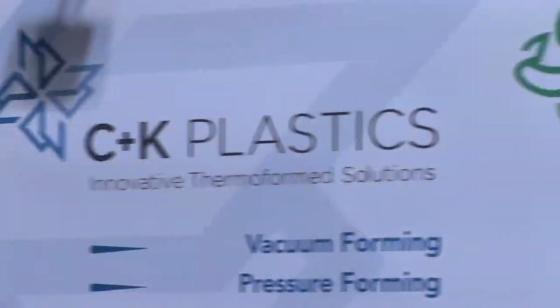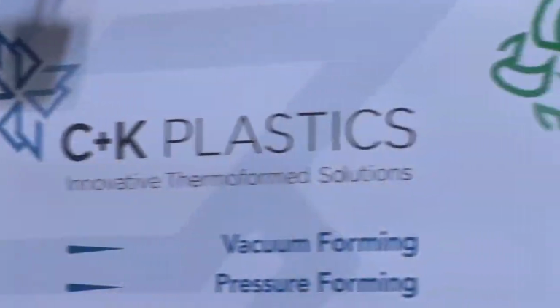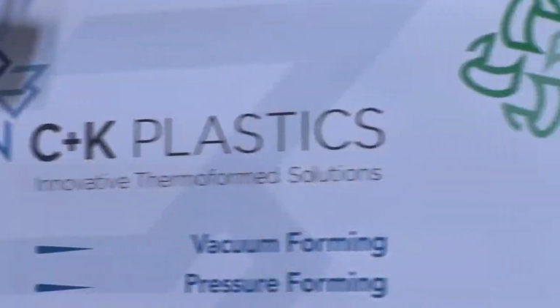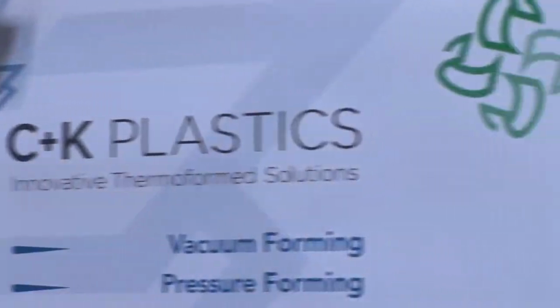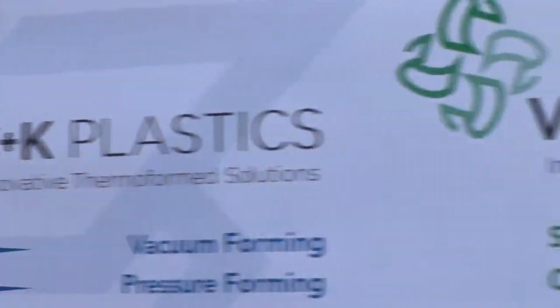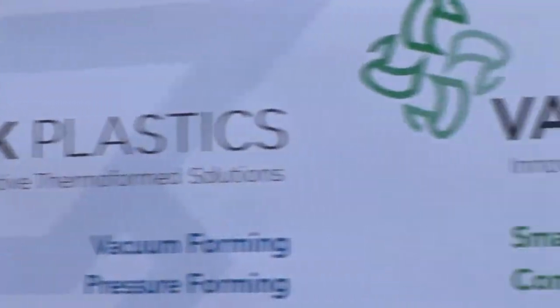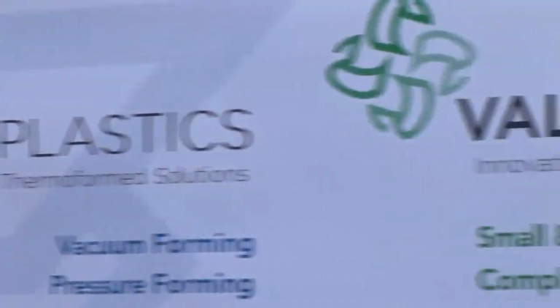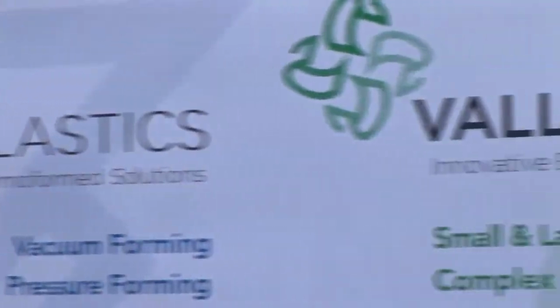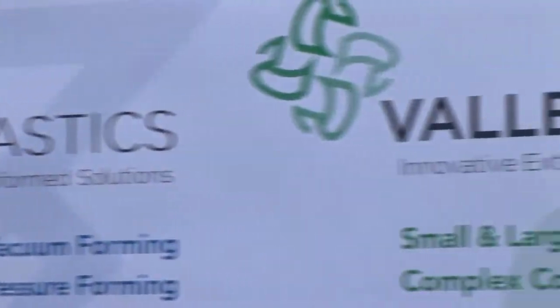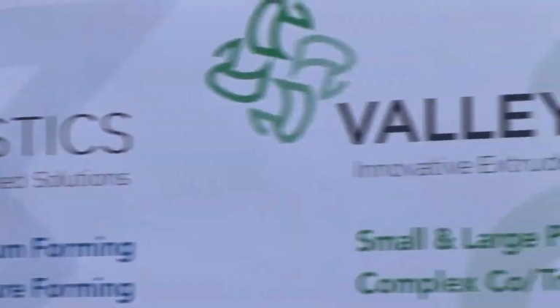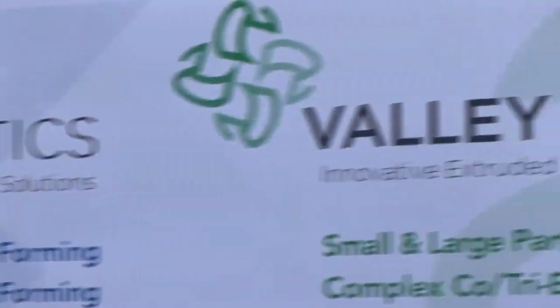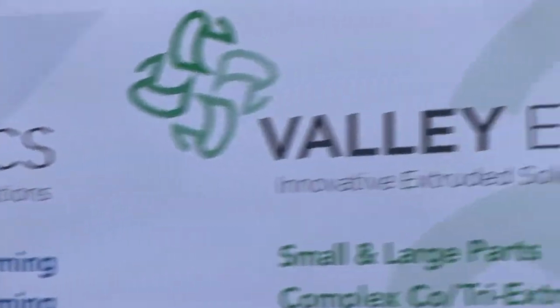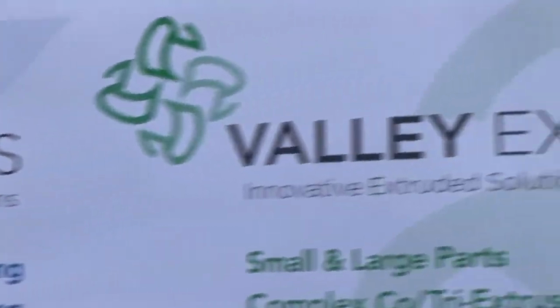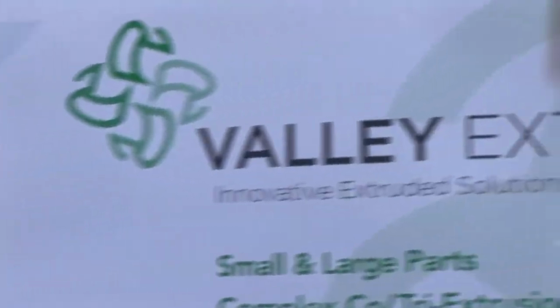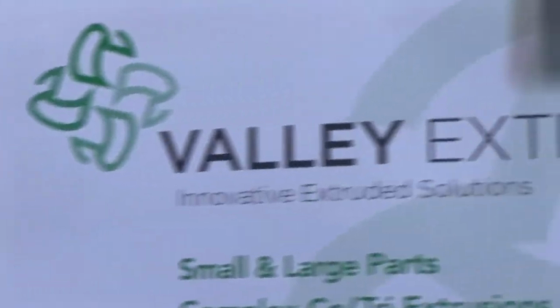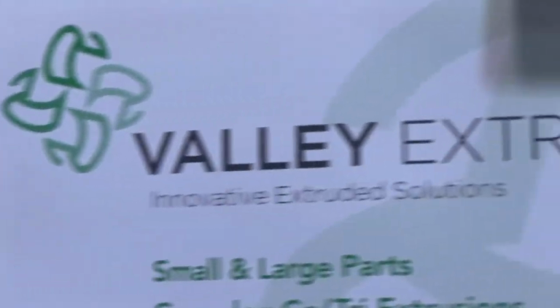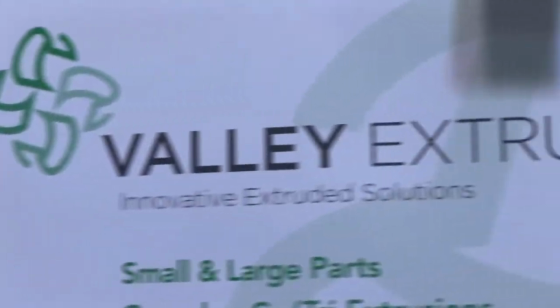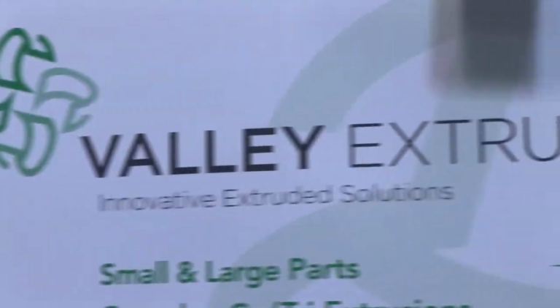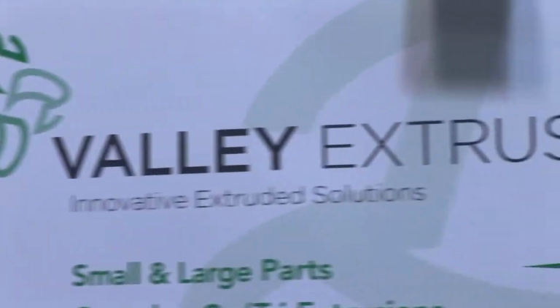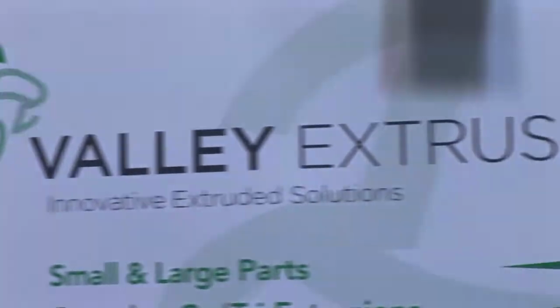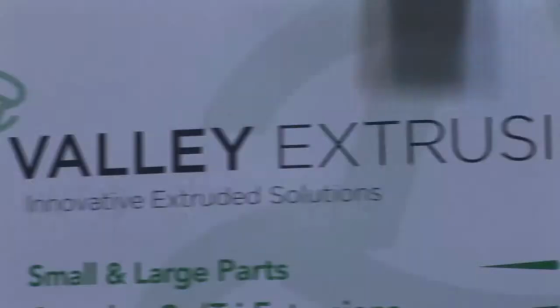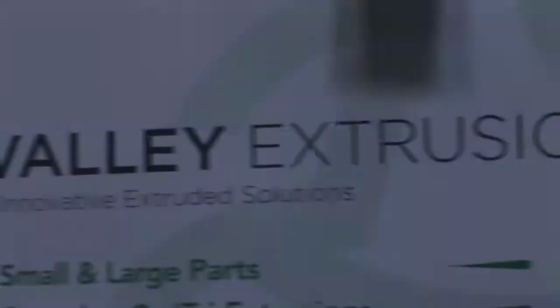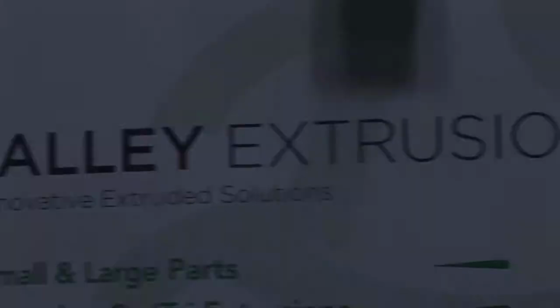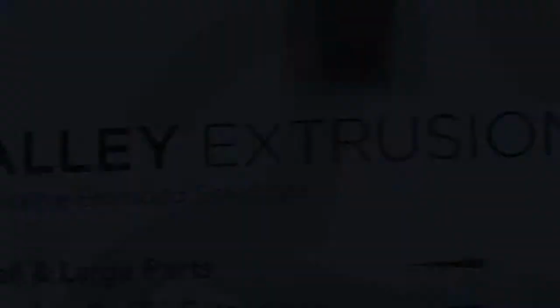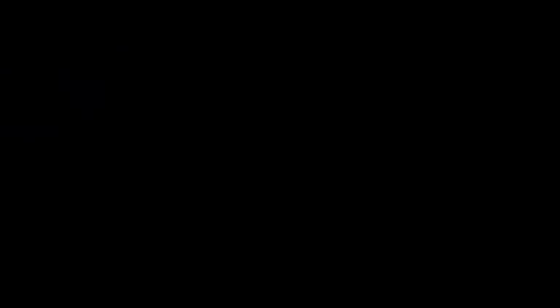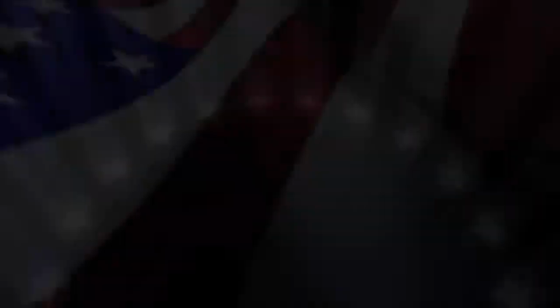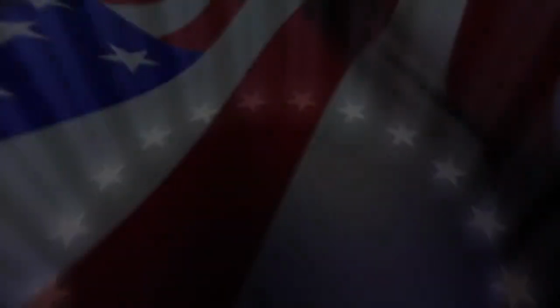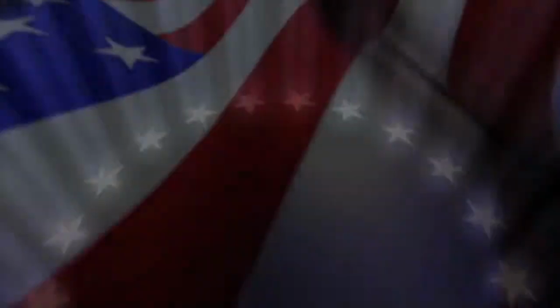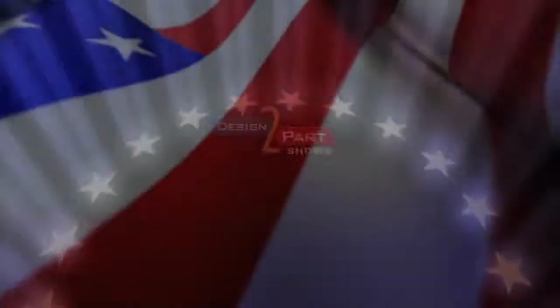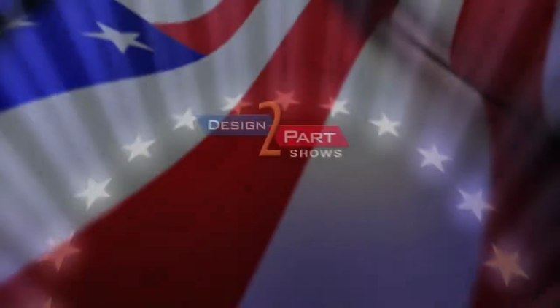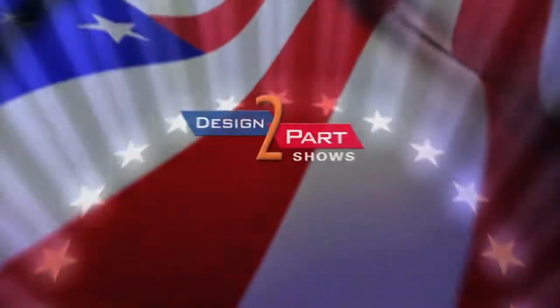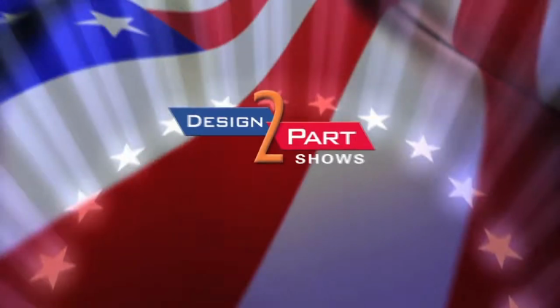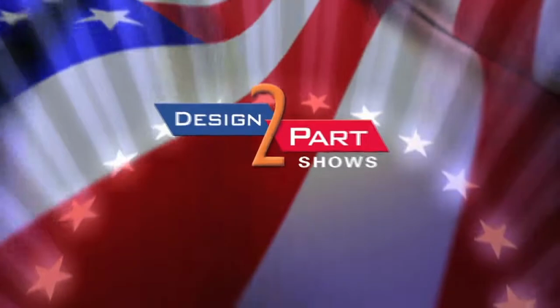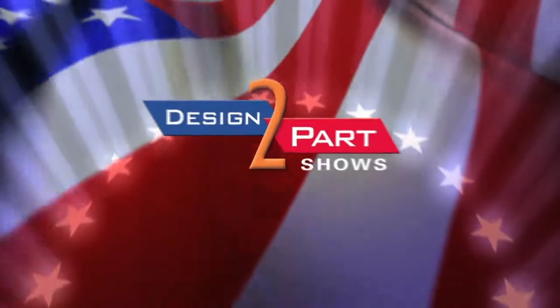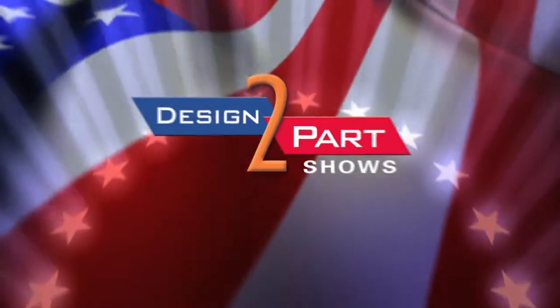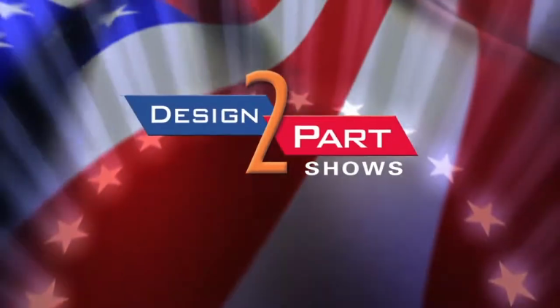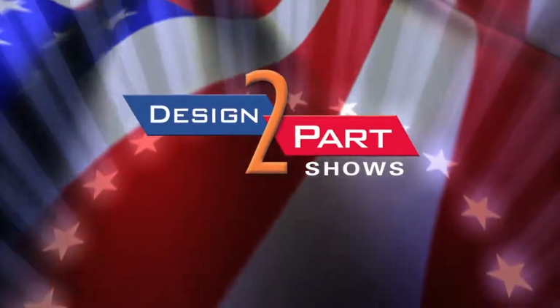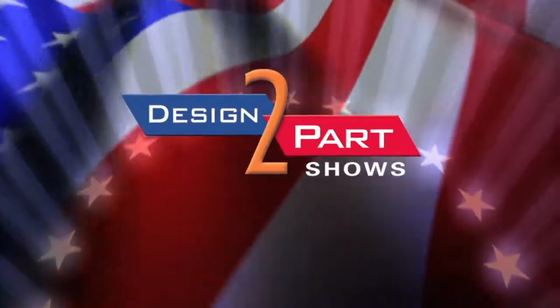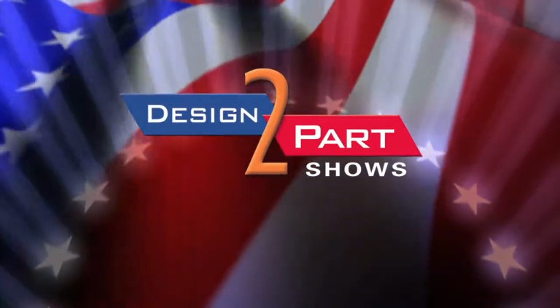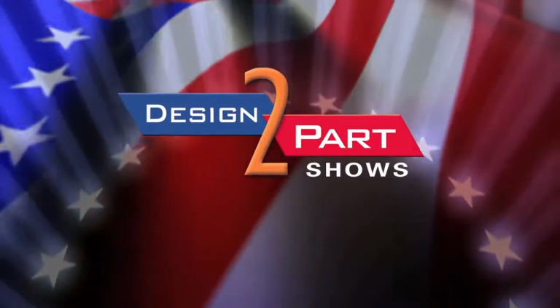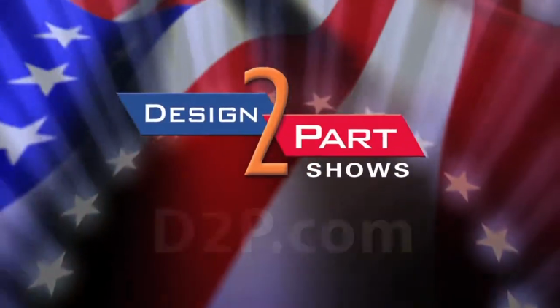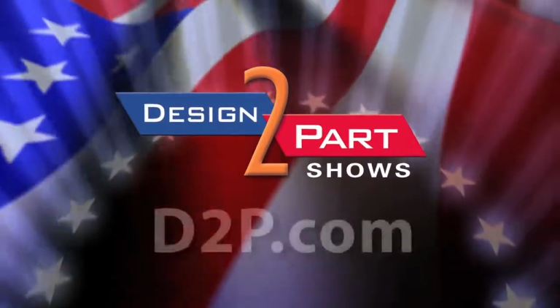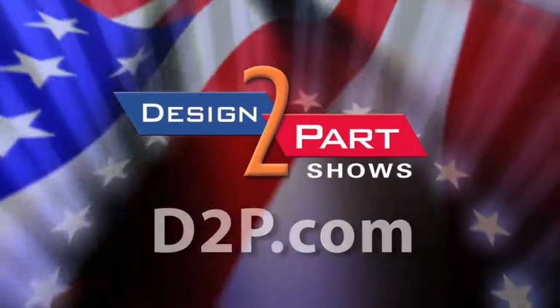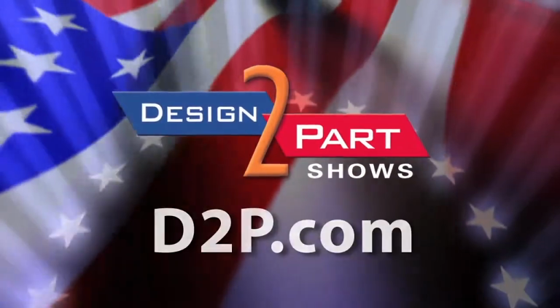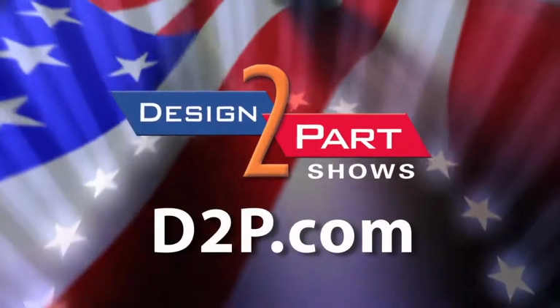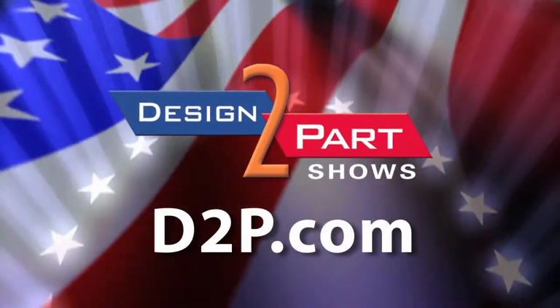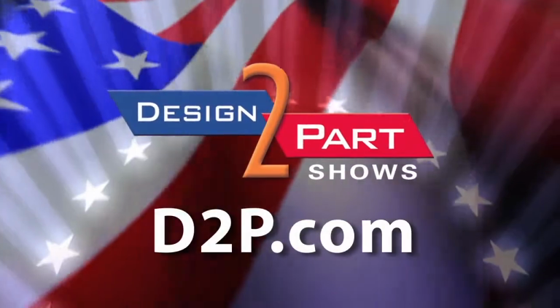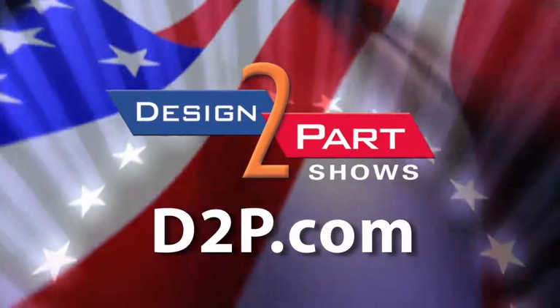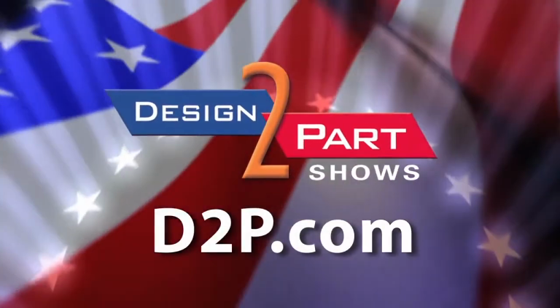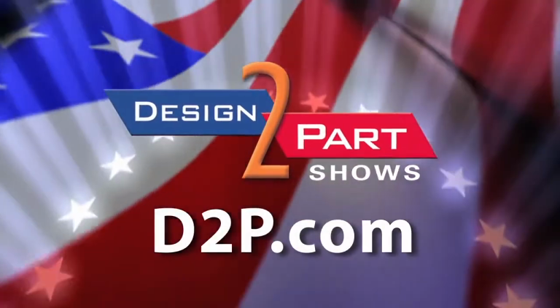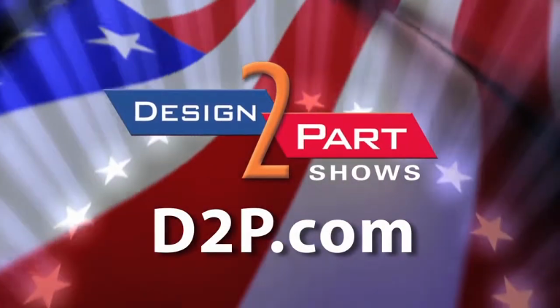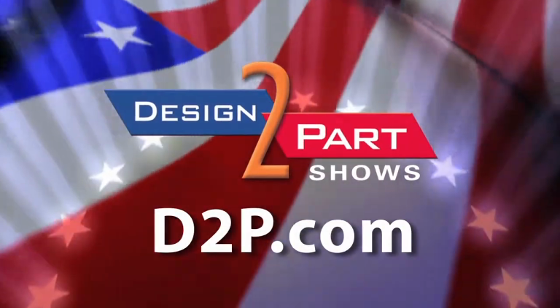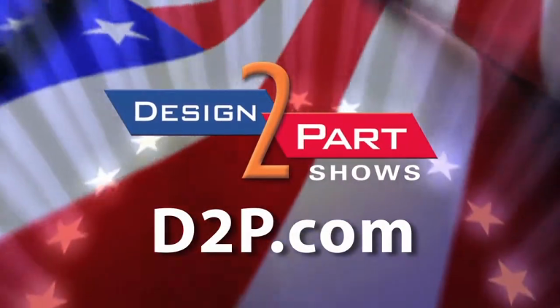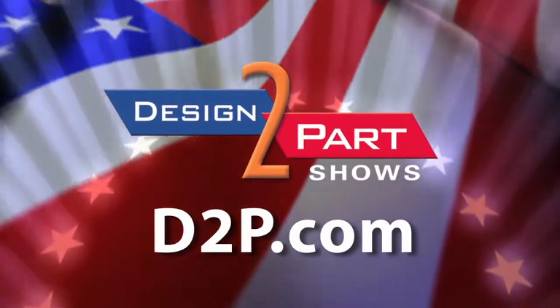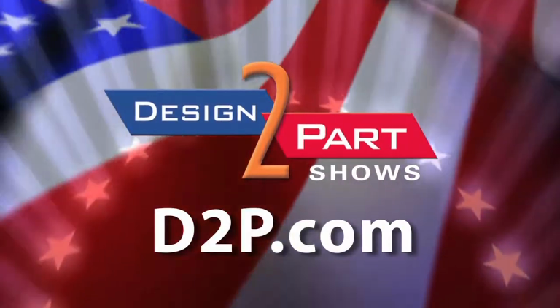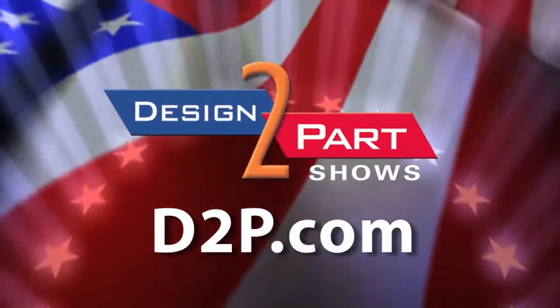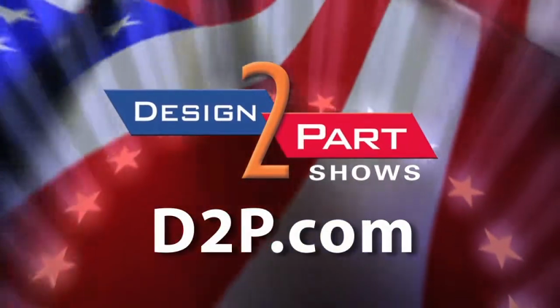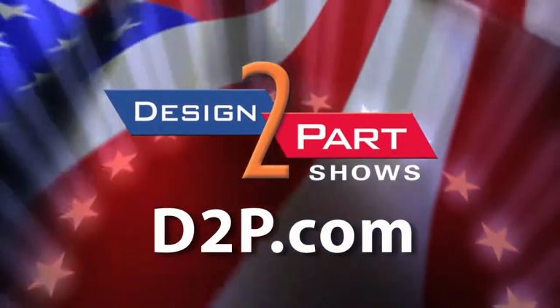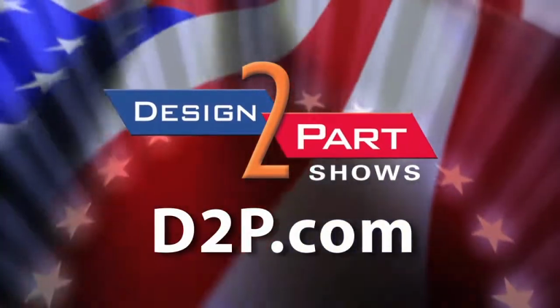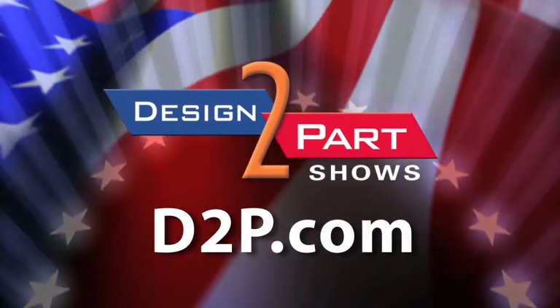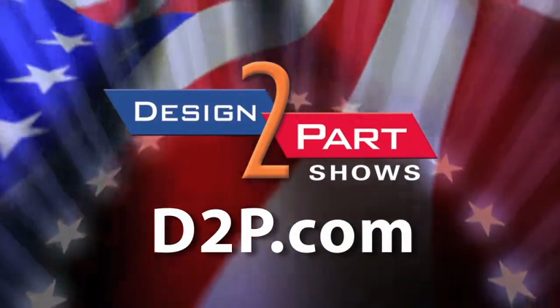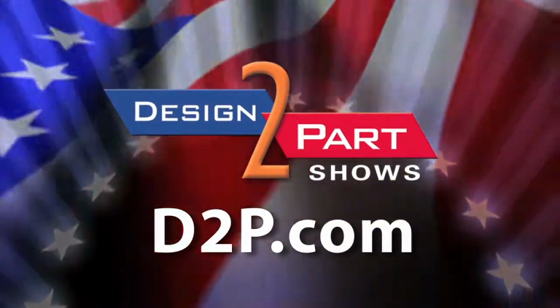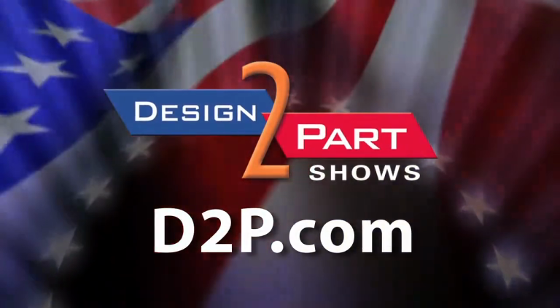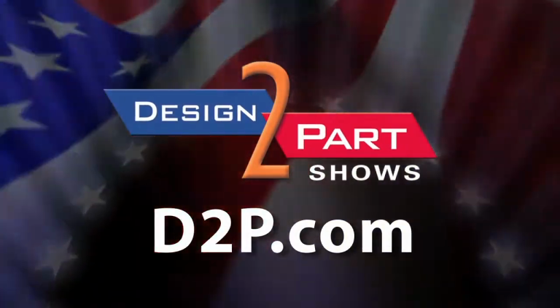Both of our companies can be found on the internet. See us and other quality suppliers at d2p.com.